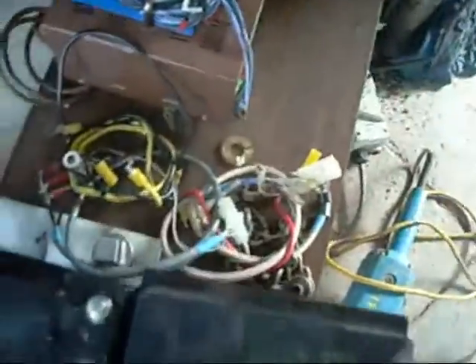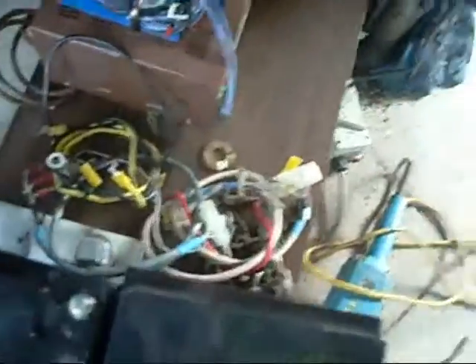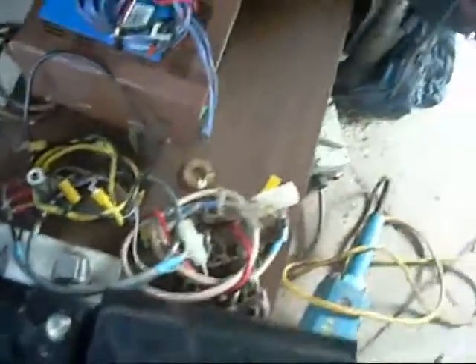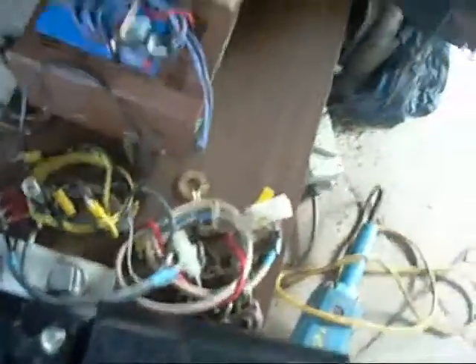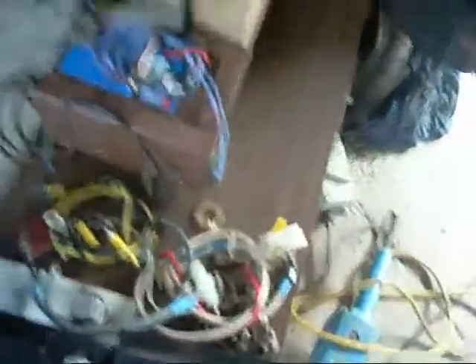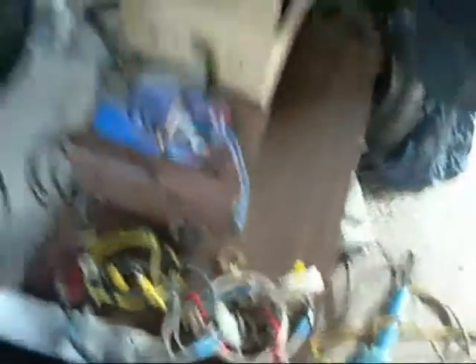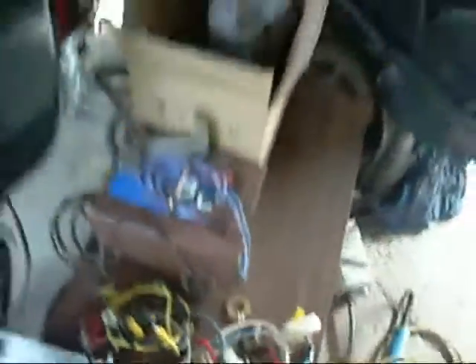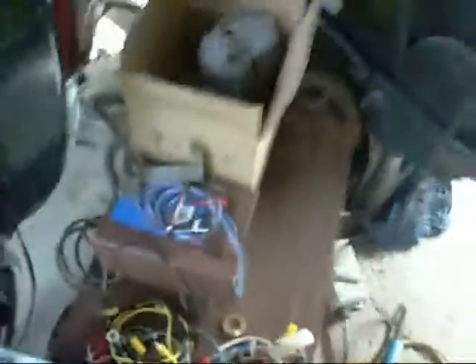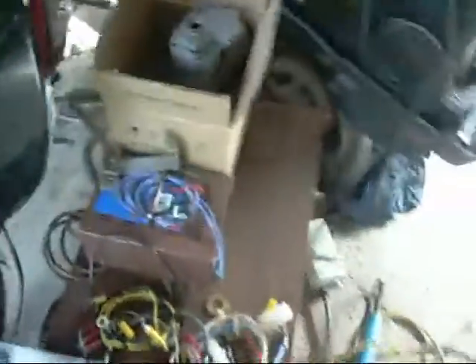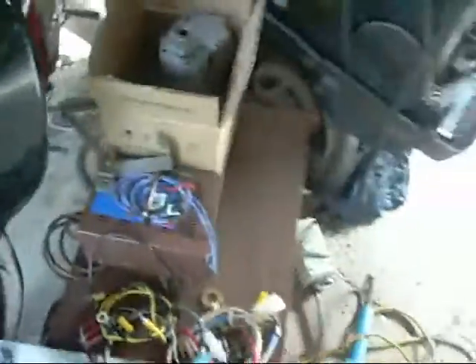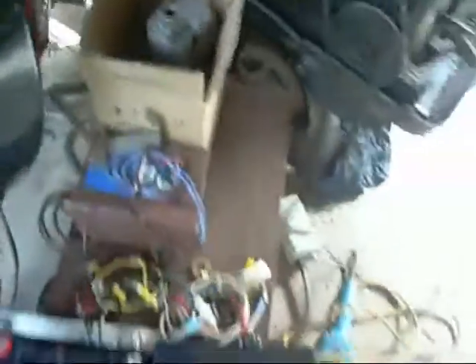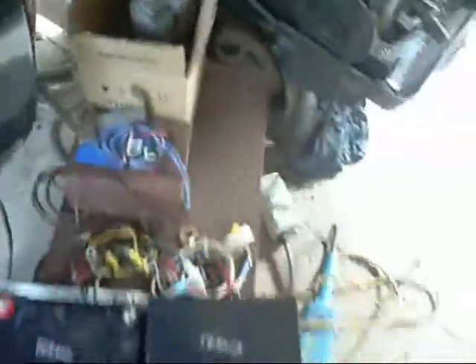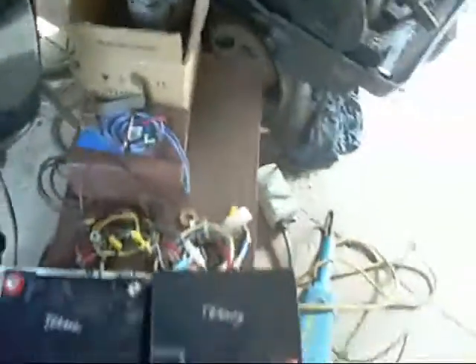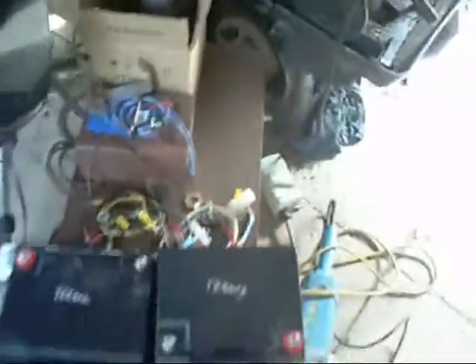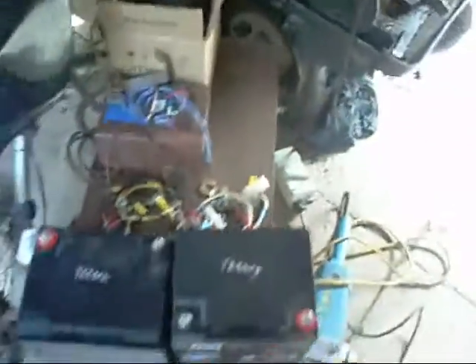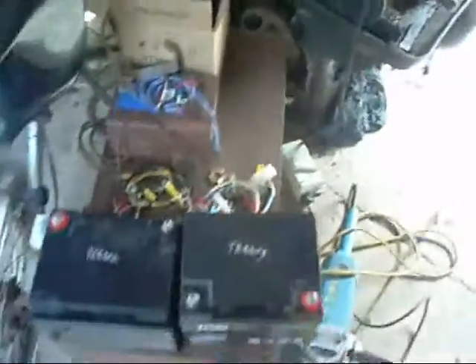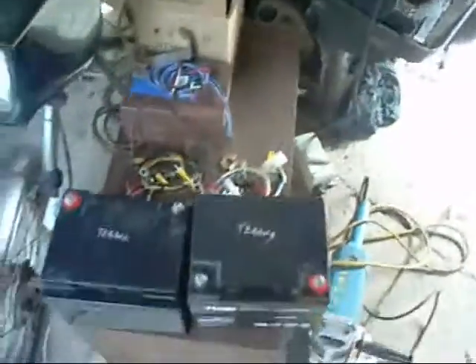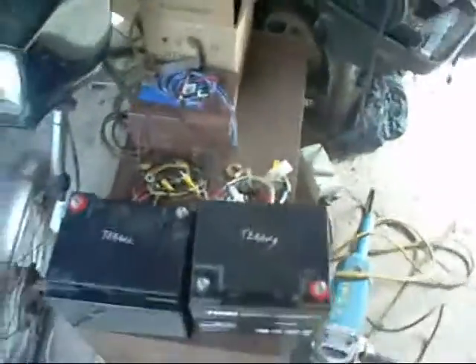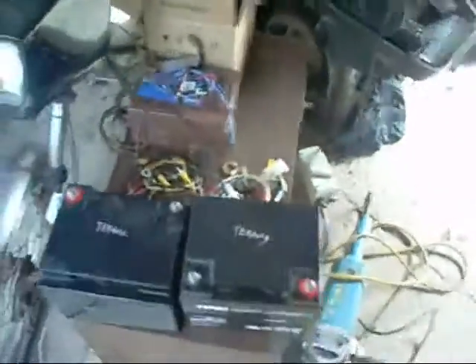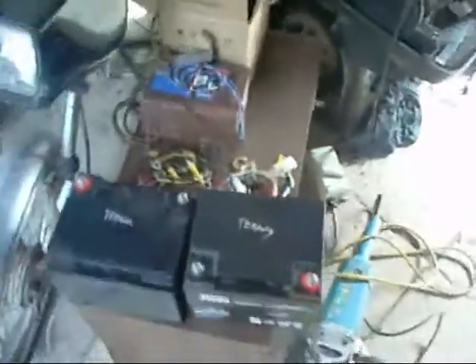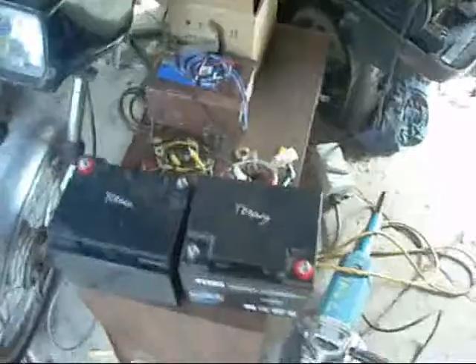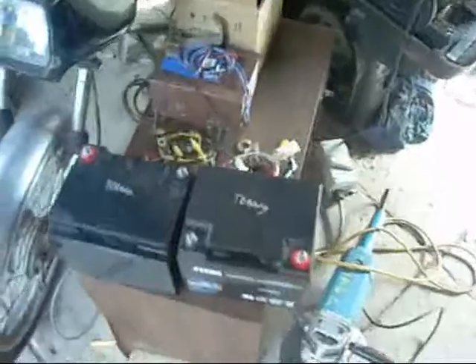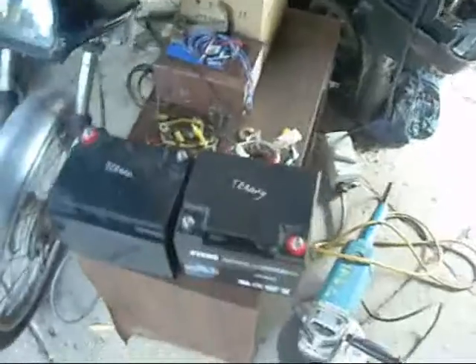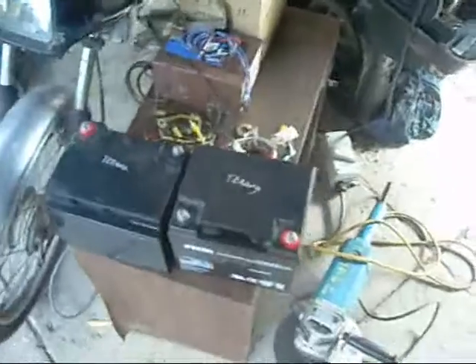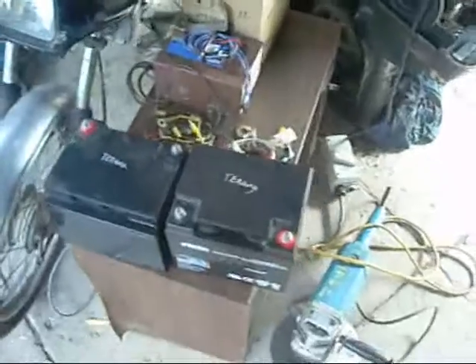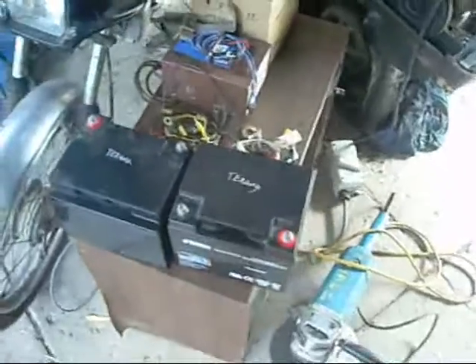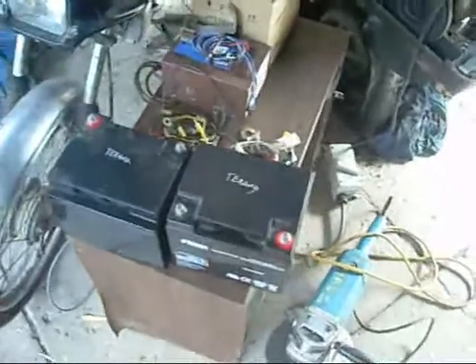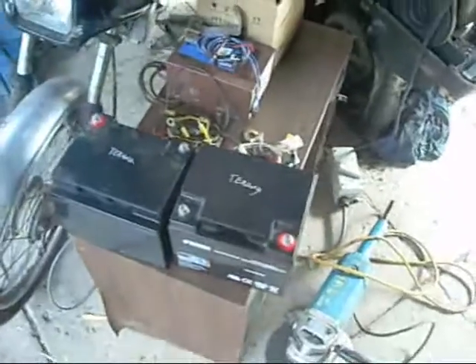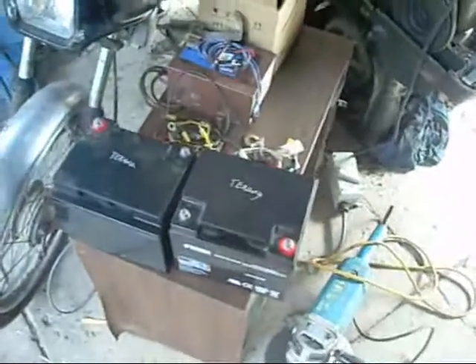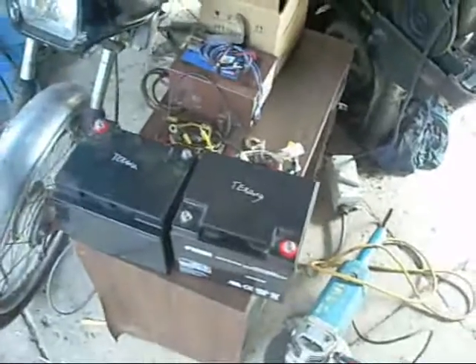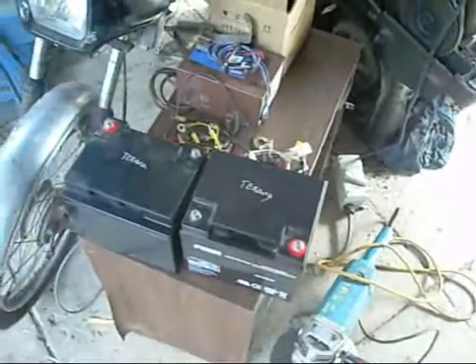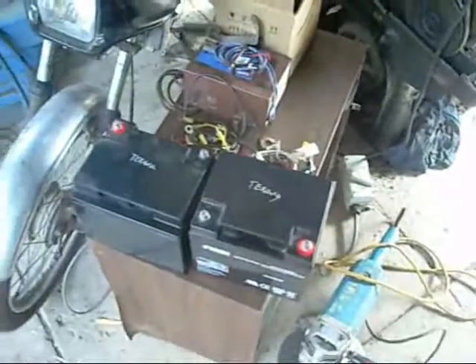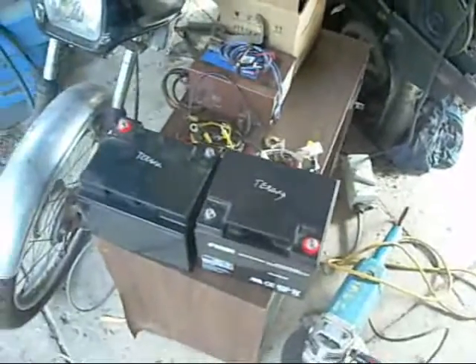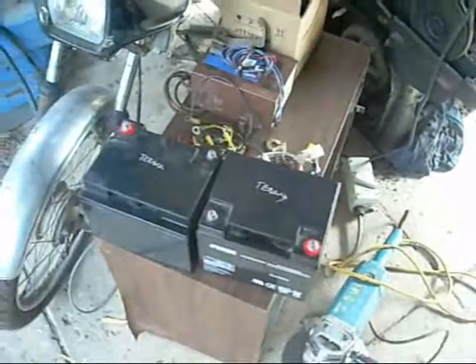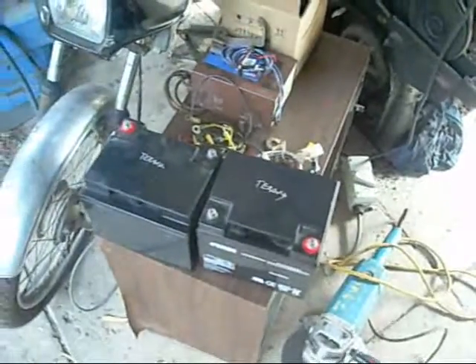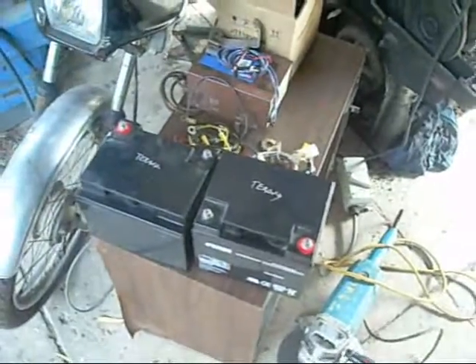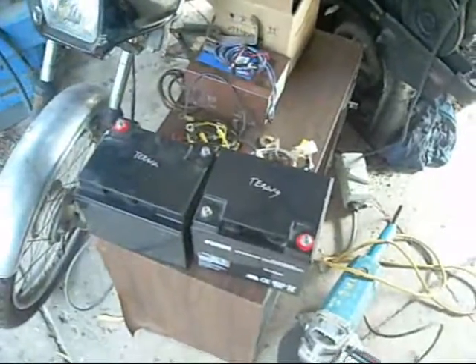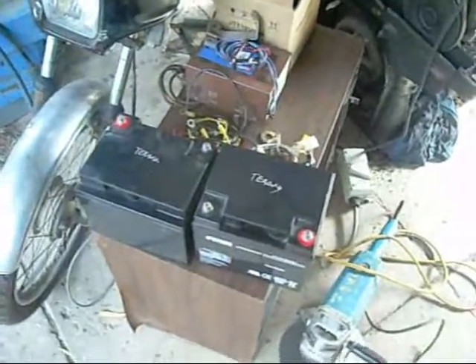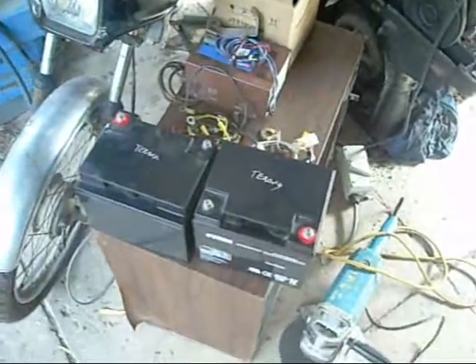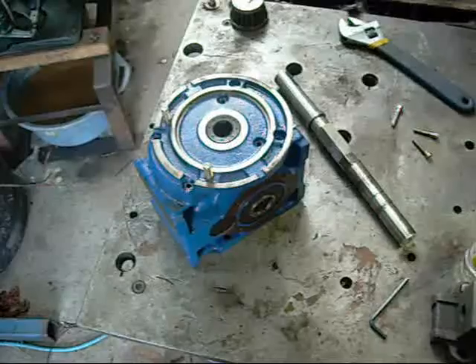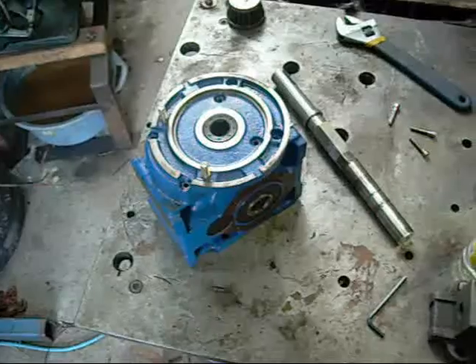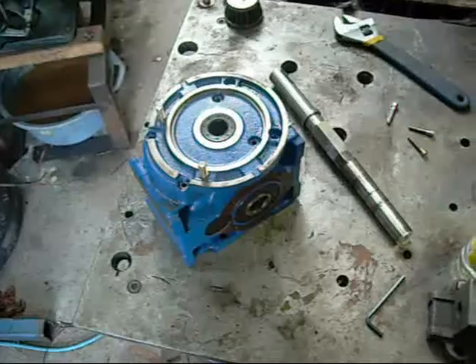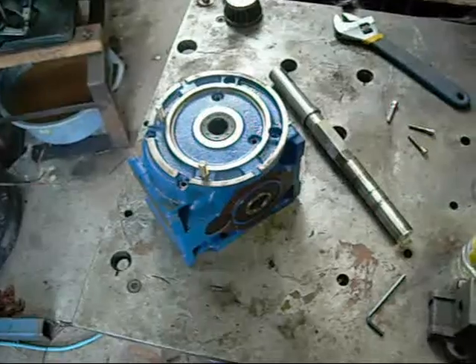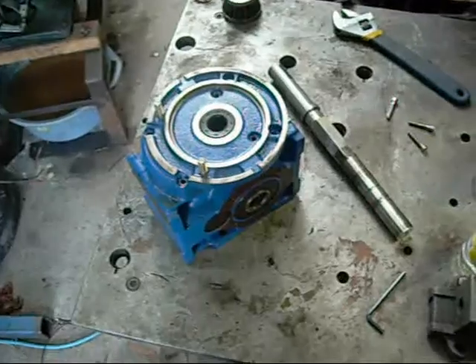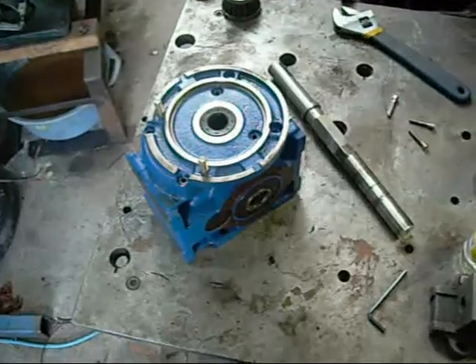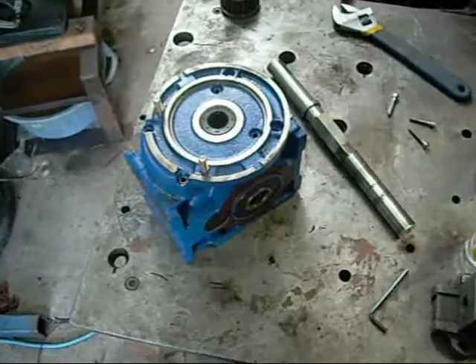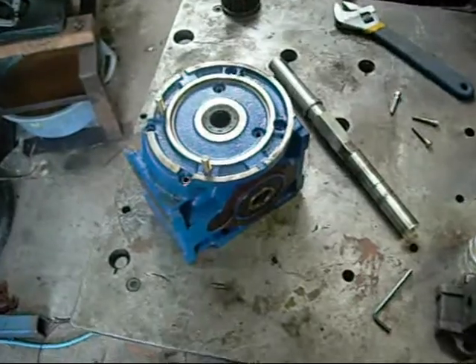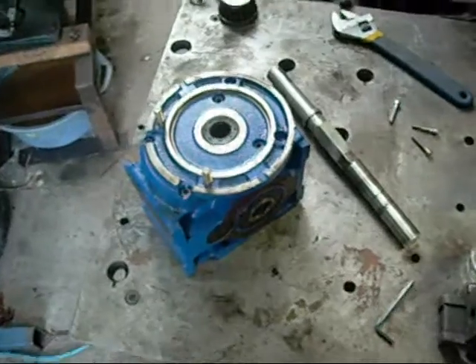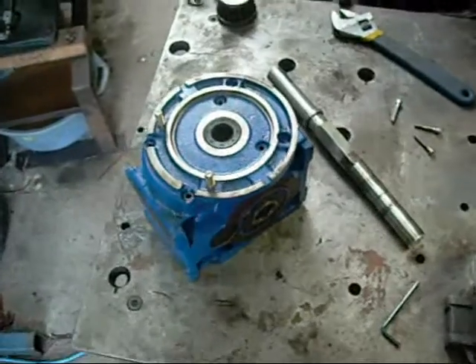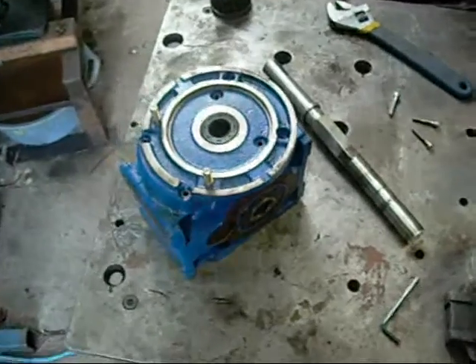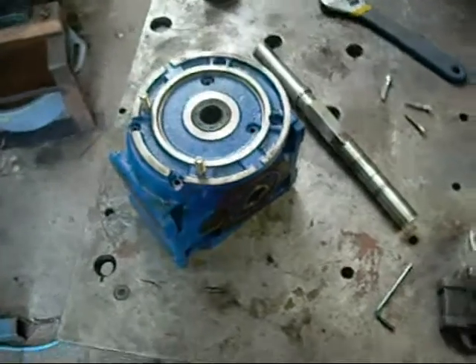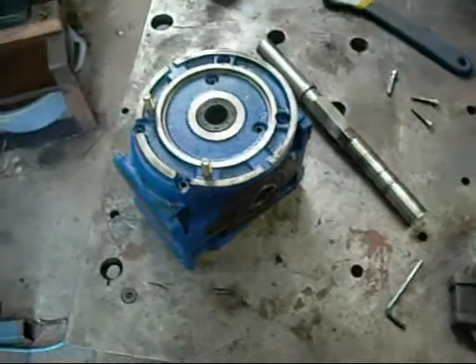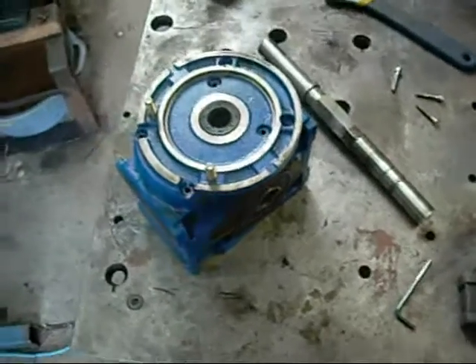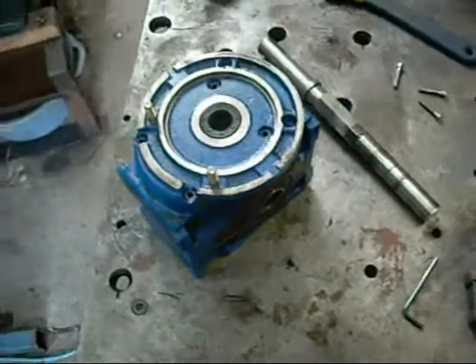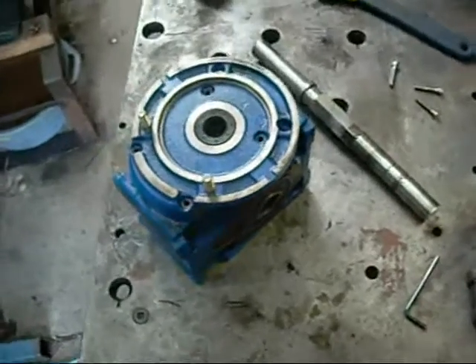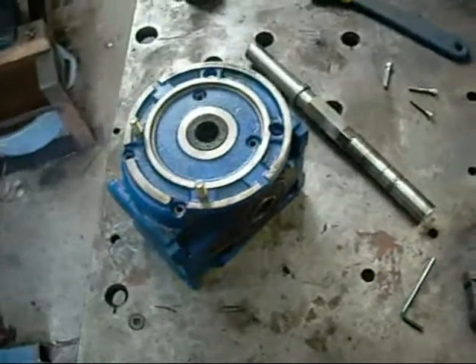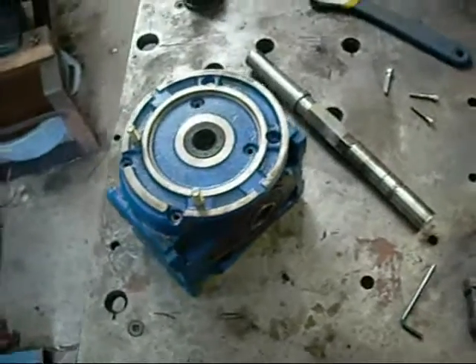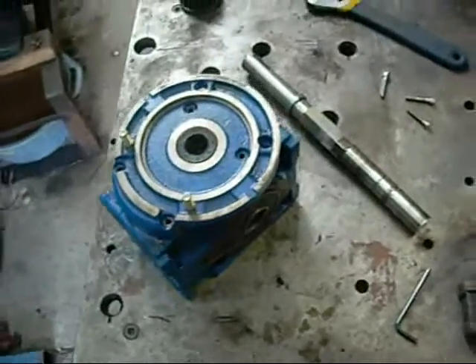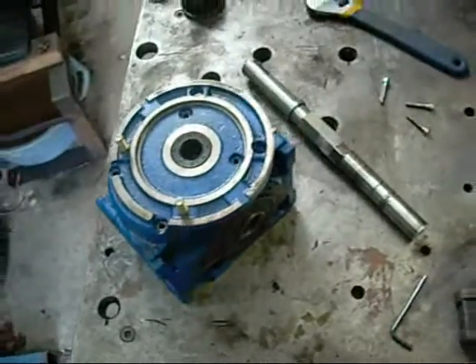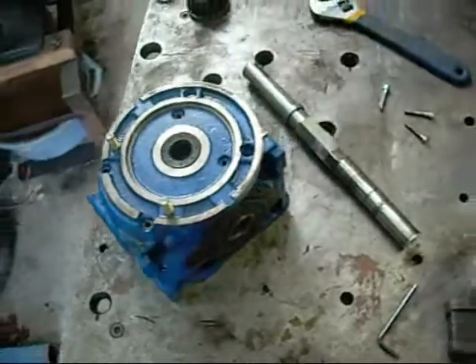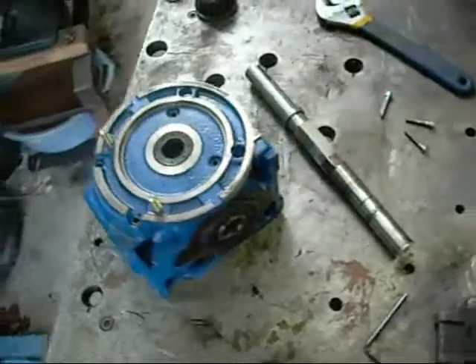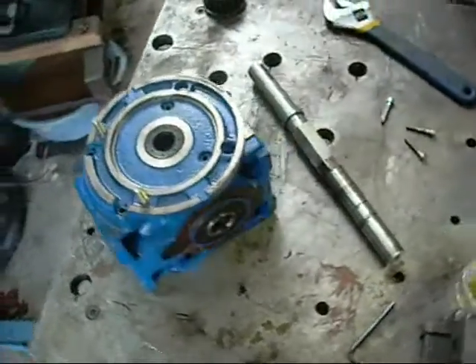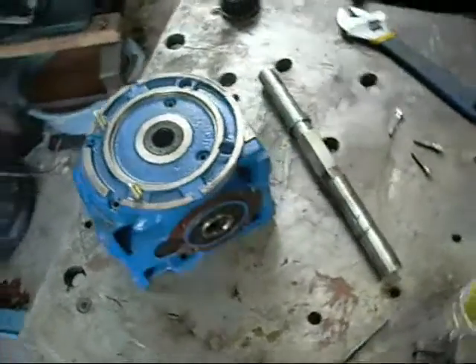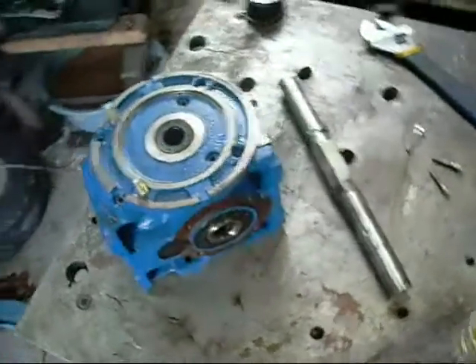So today we're going to be looking at a gearbox which has completely failed itself. It's time for today's victim.